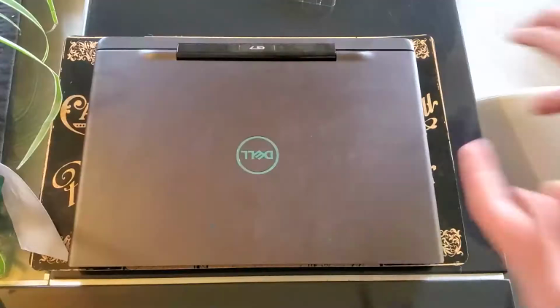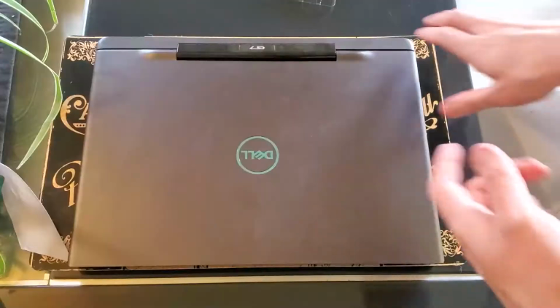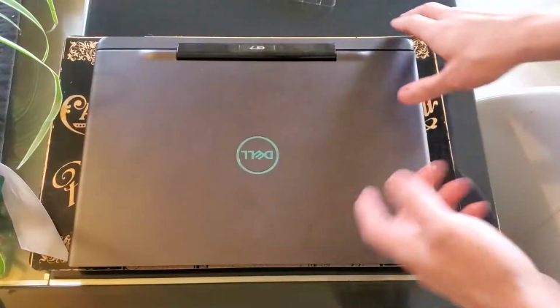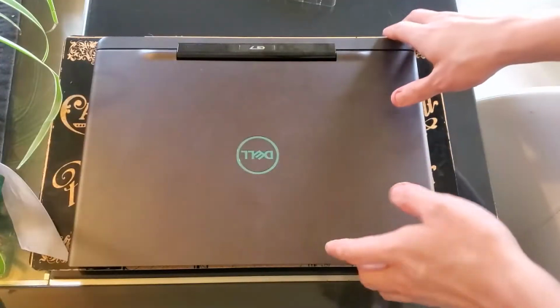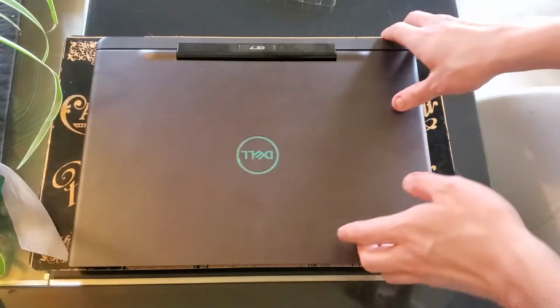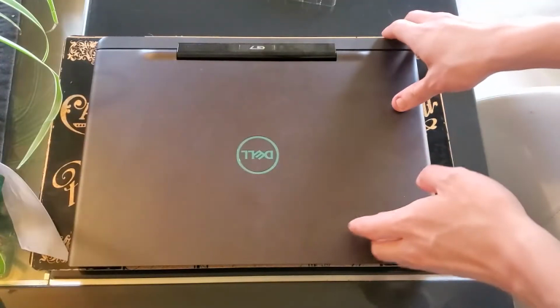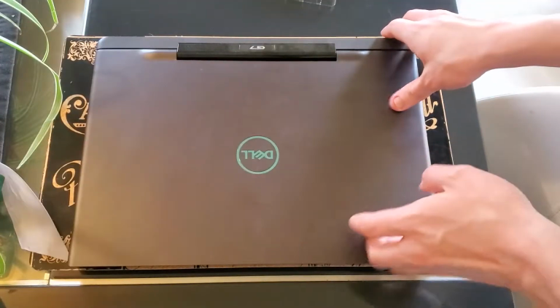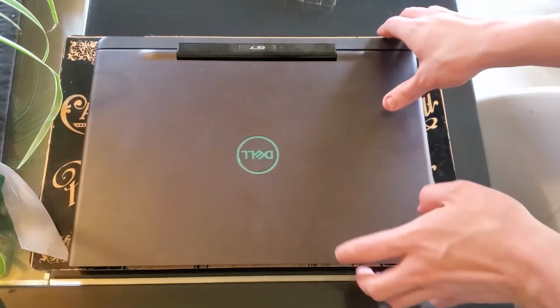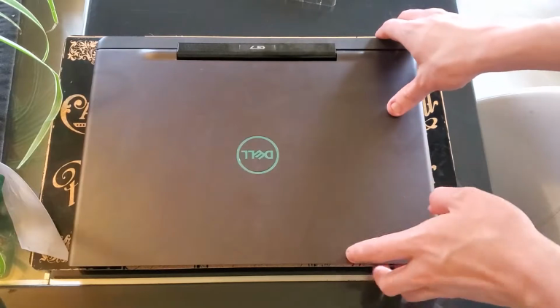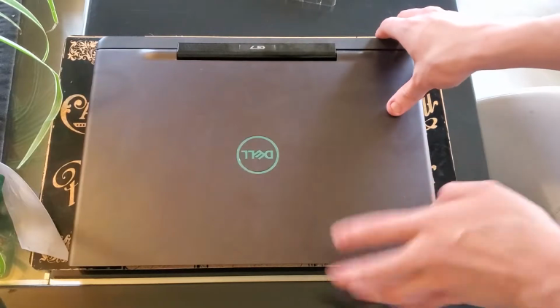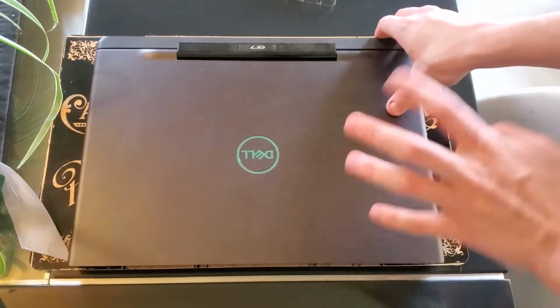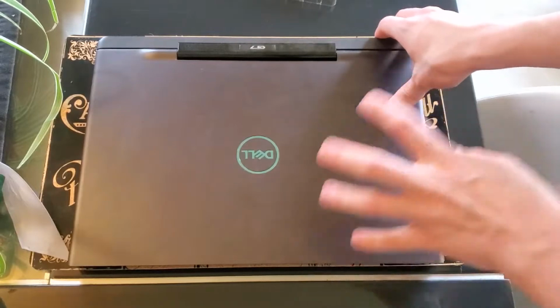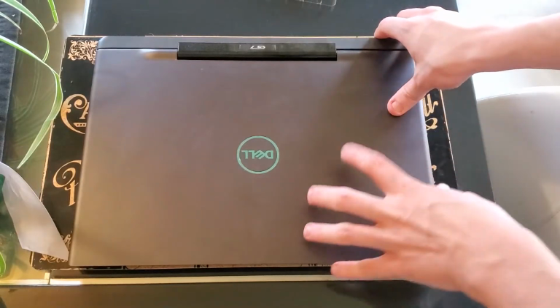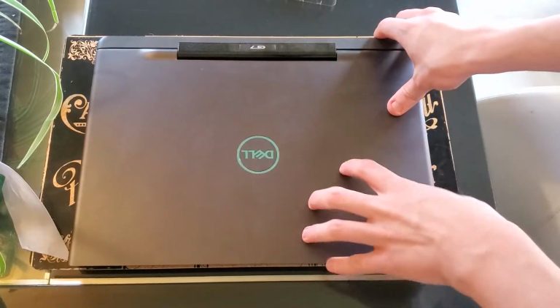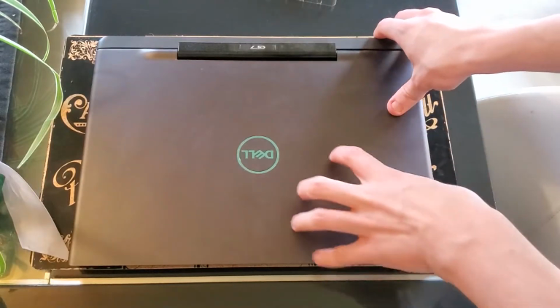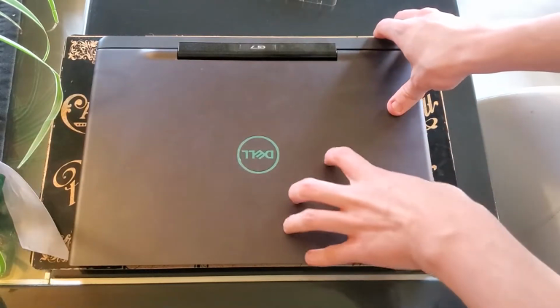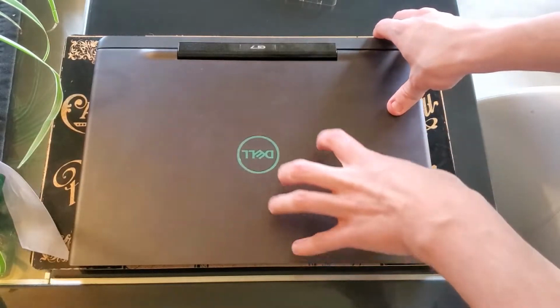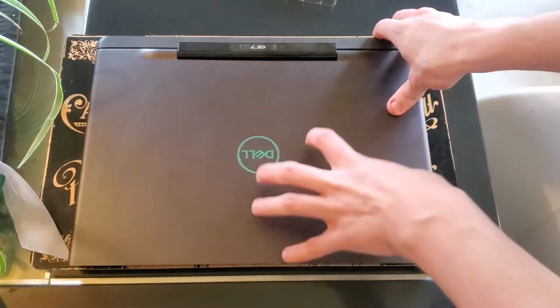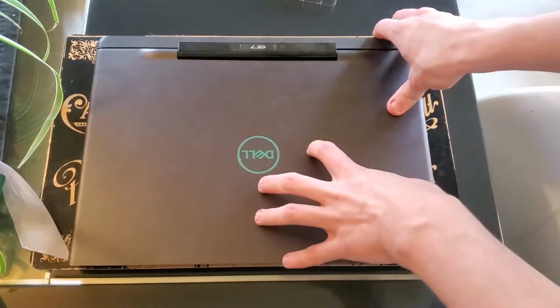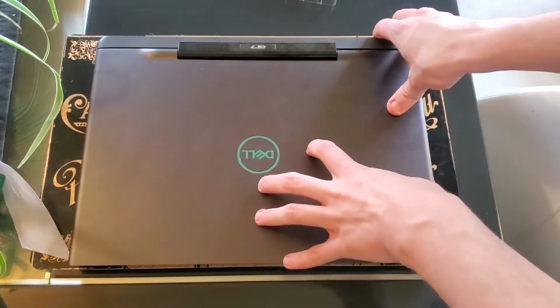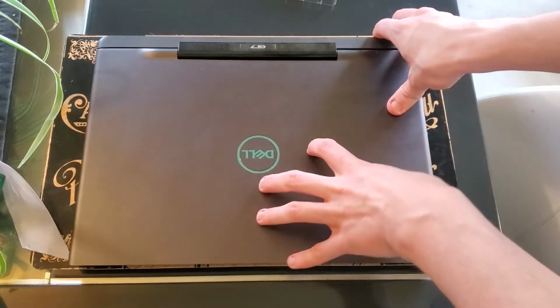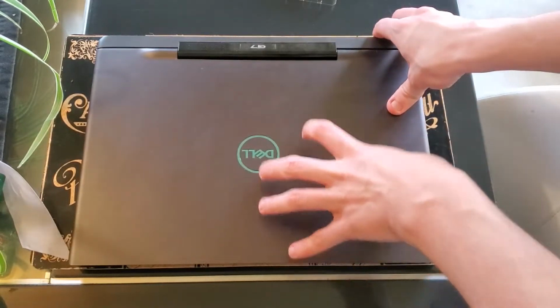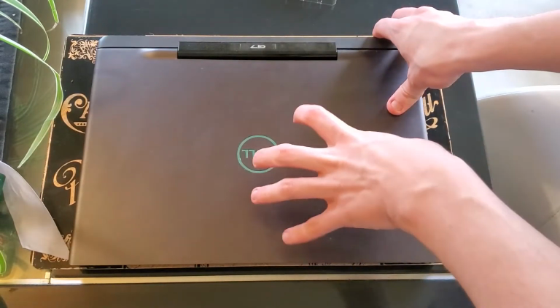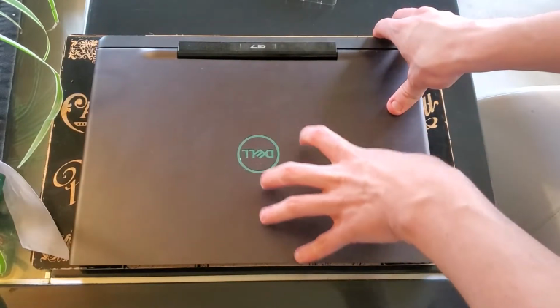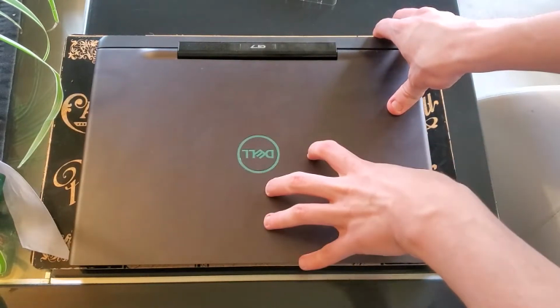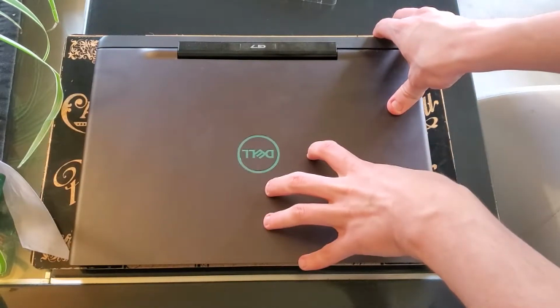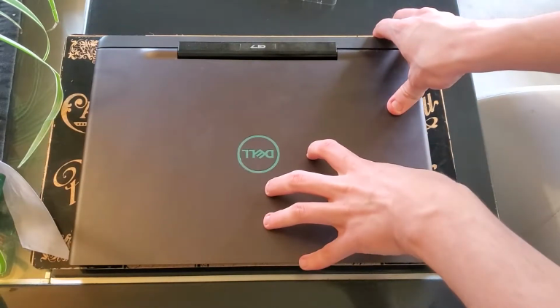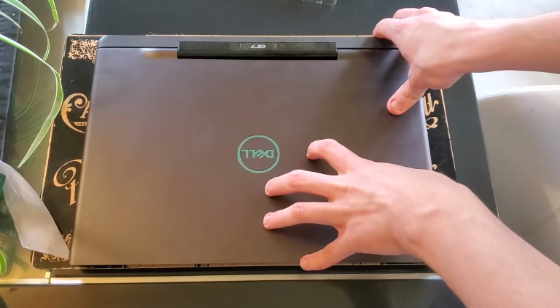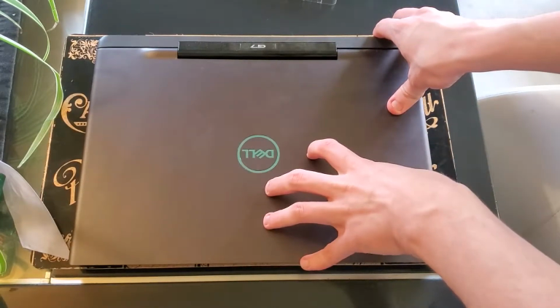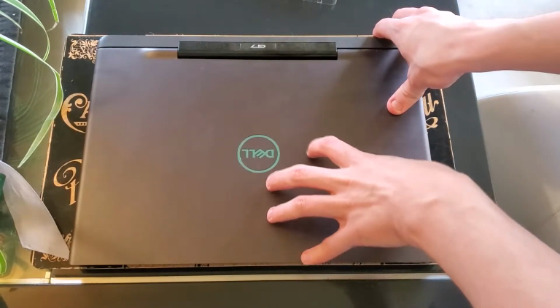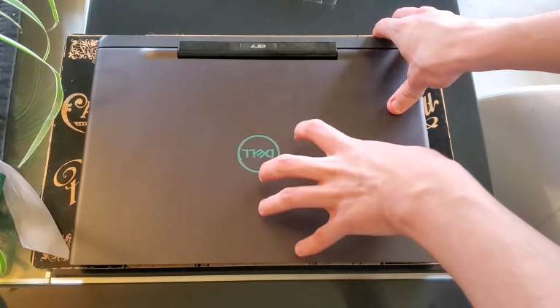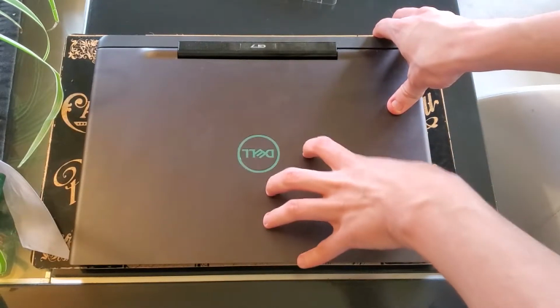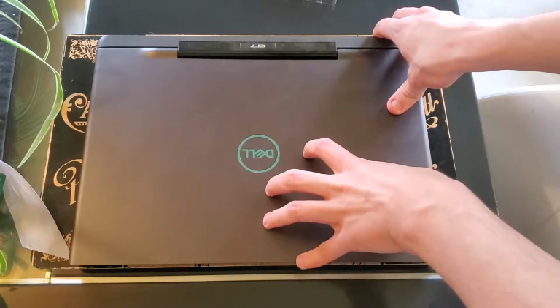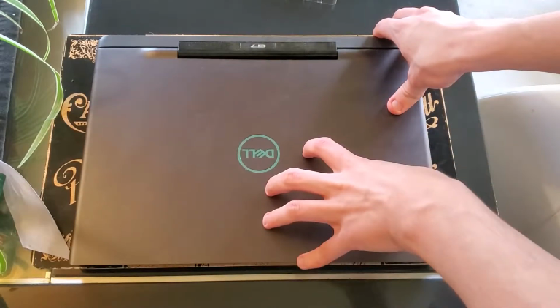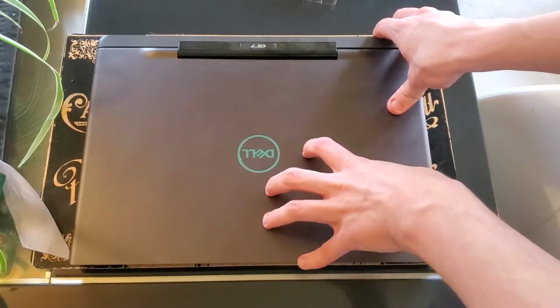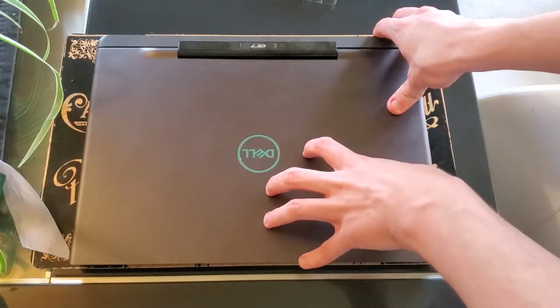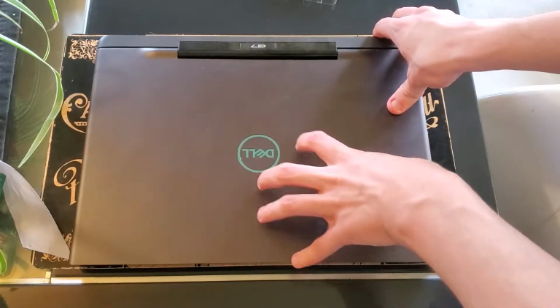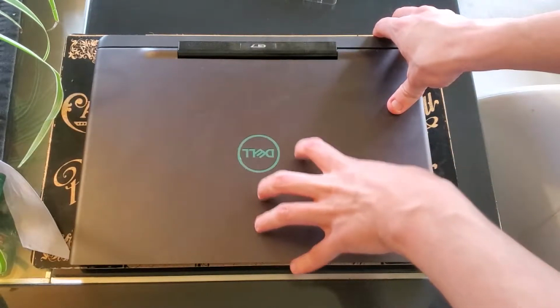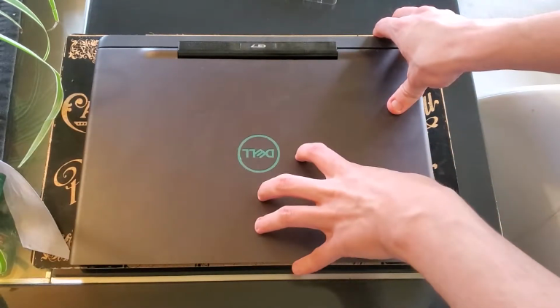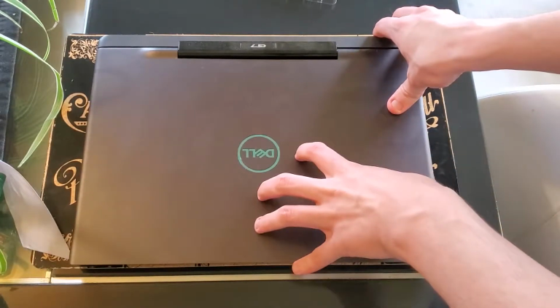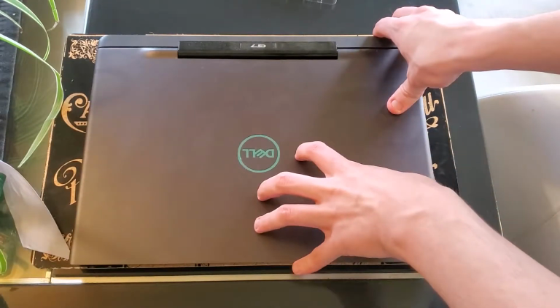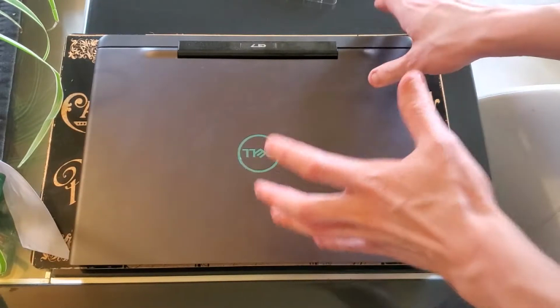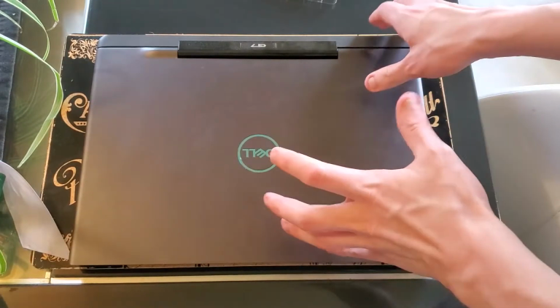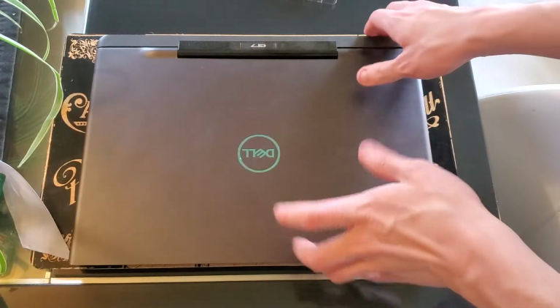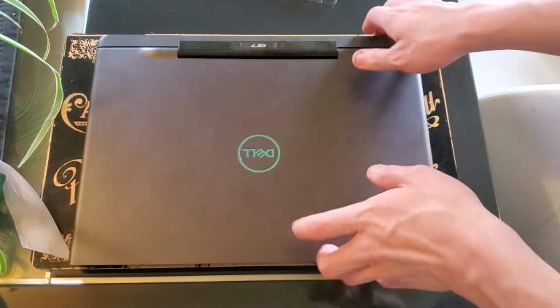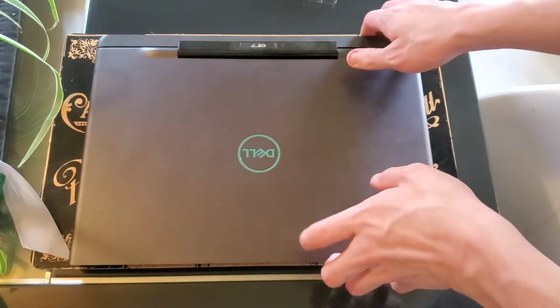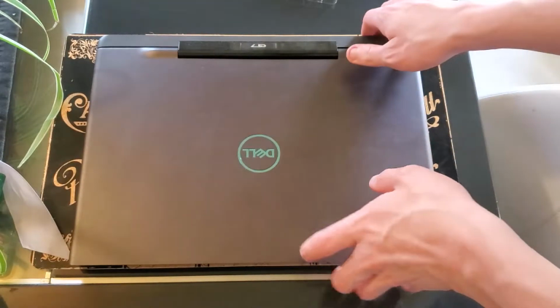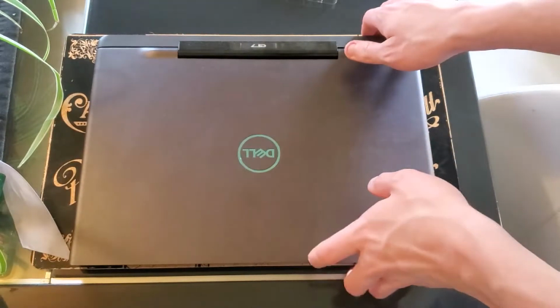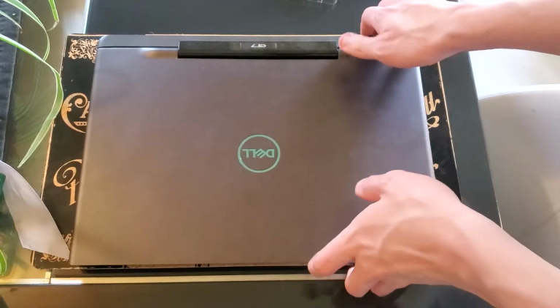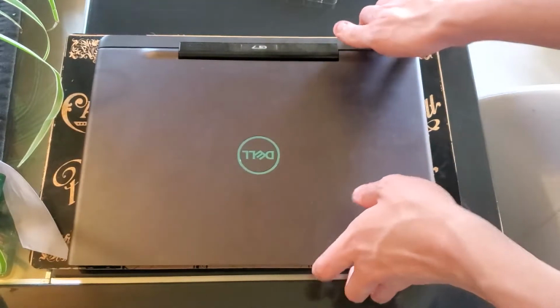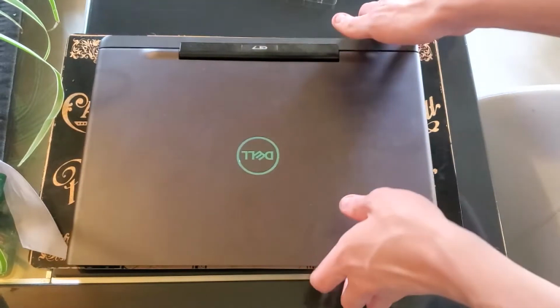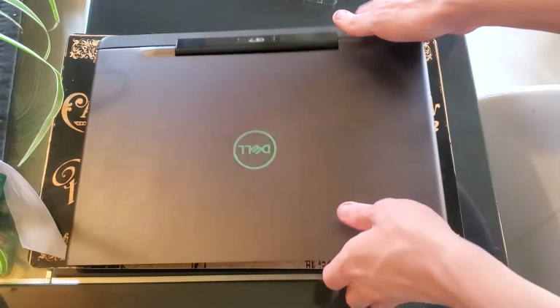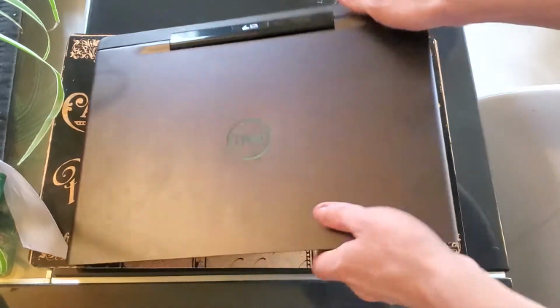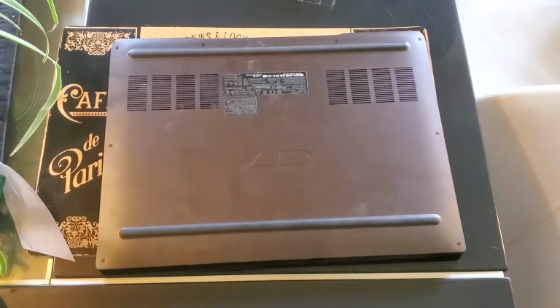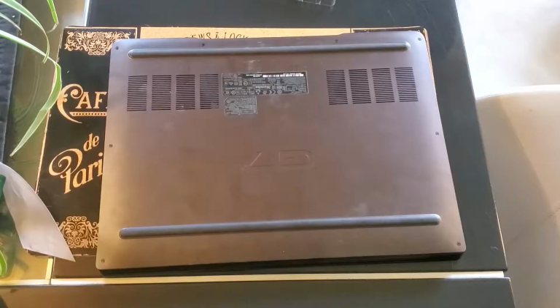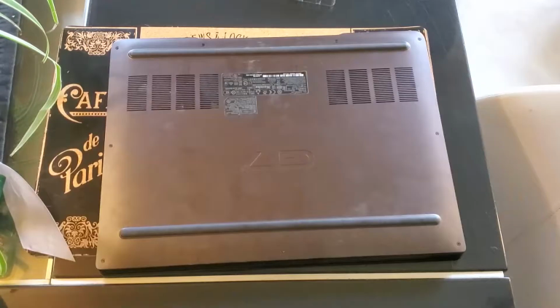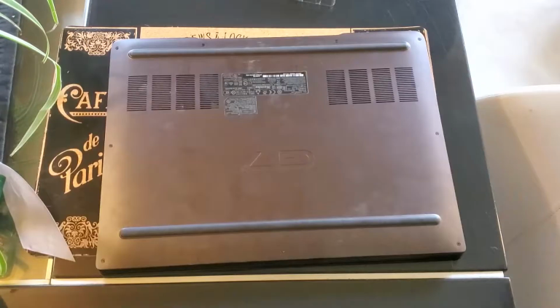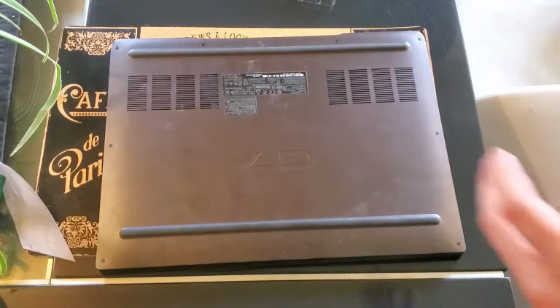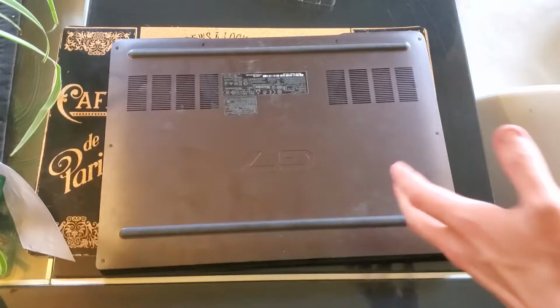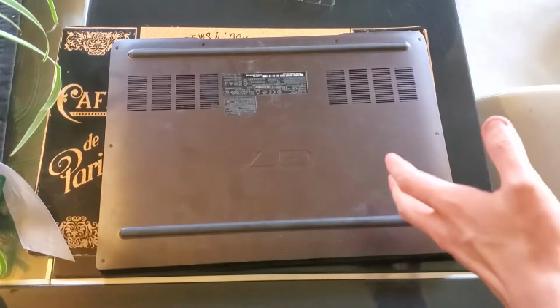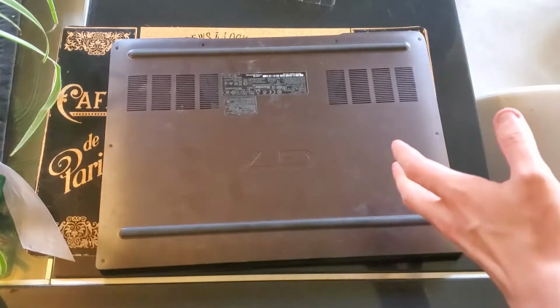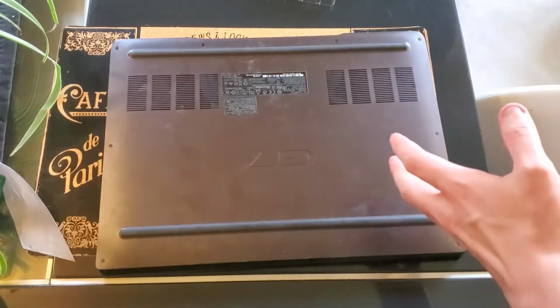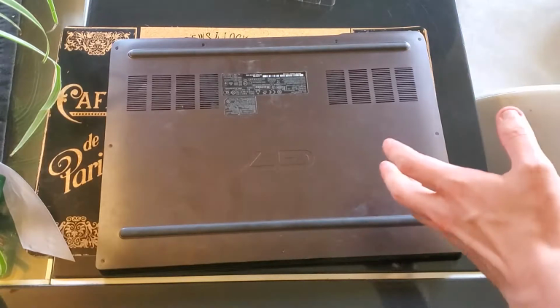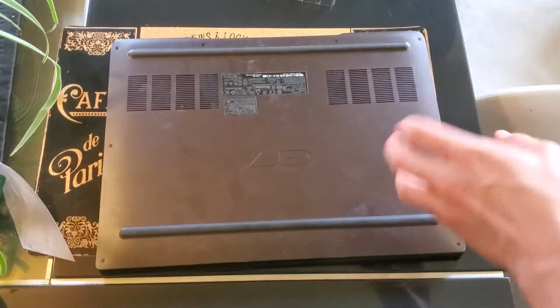I'm going to show how to upgrade the Dell G7 7590 gaming laptop. You know the previous video.